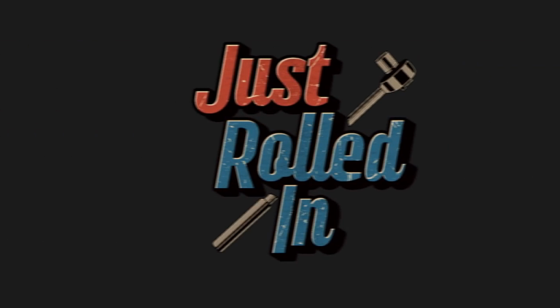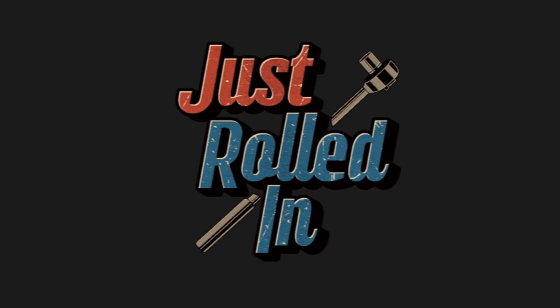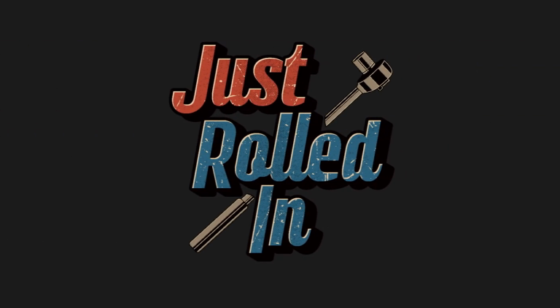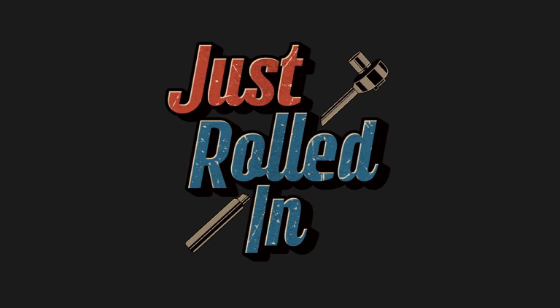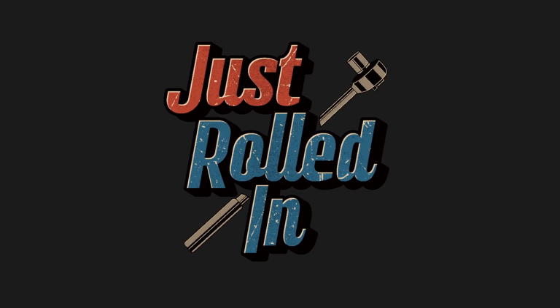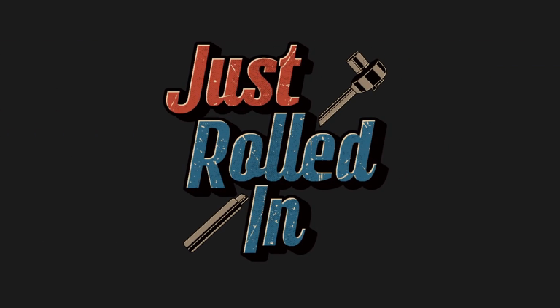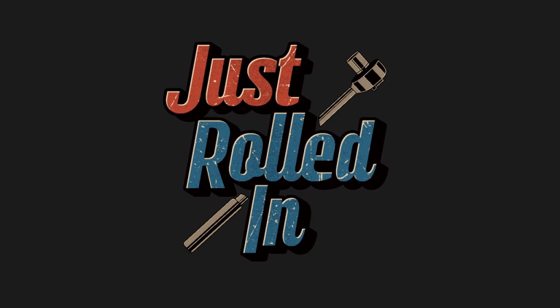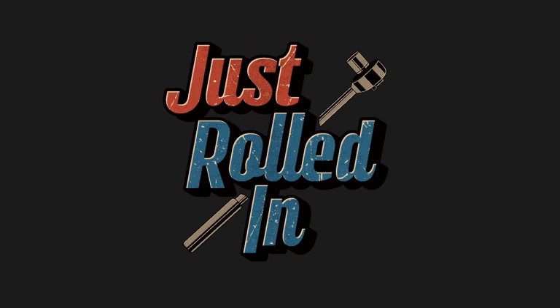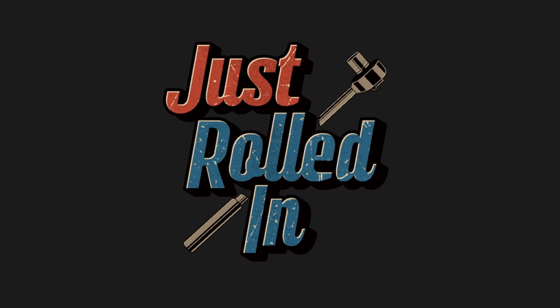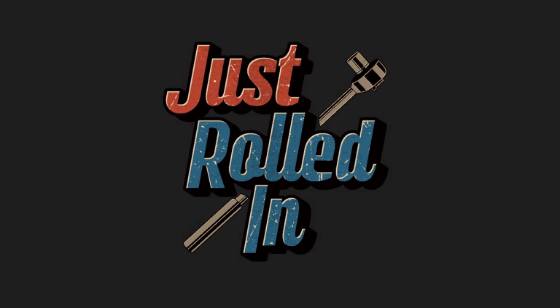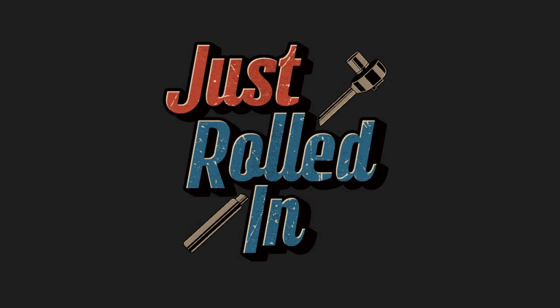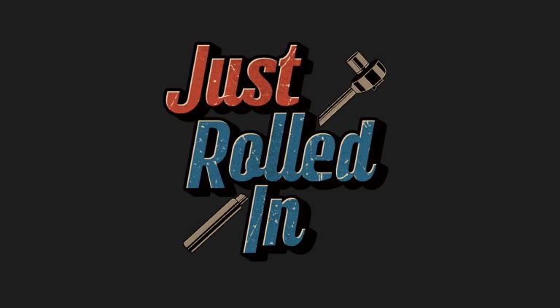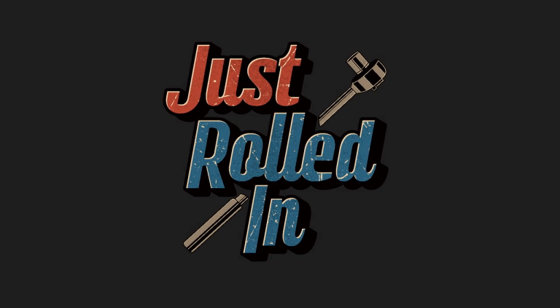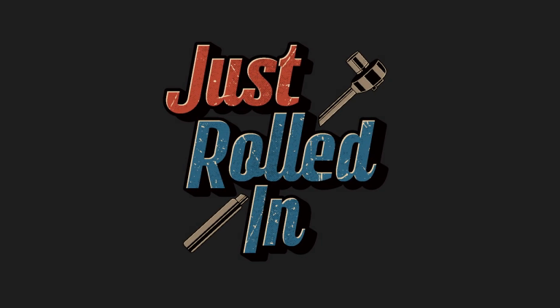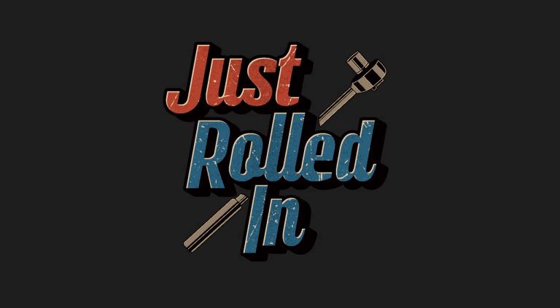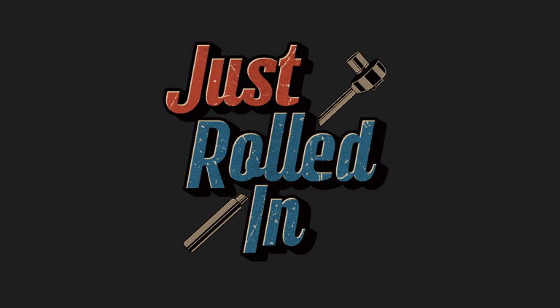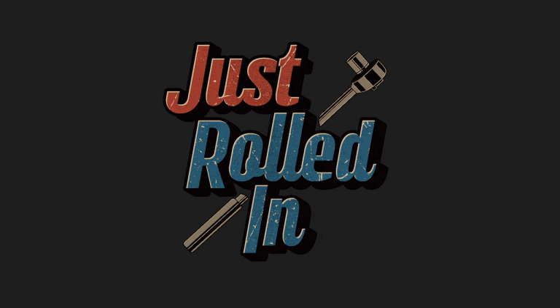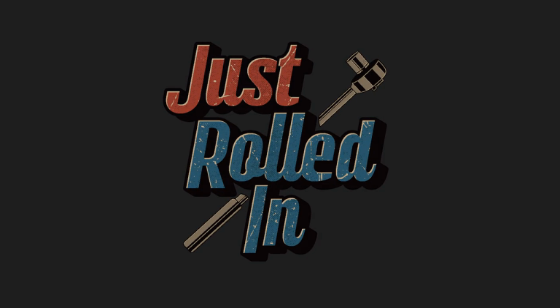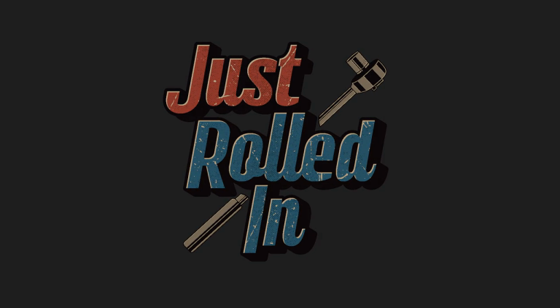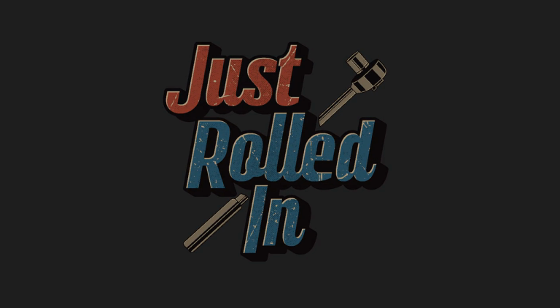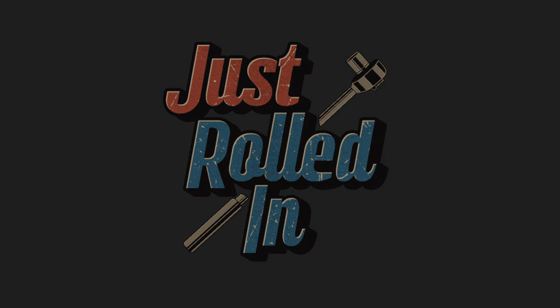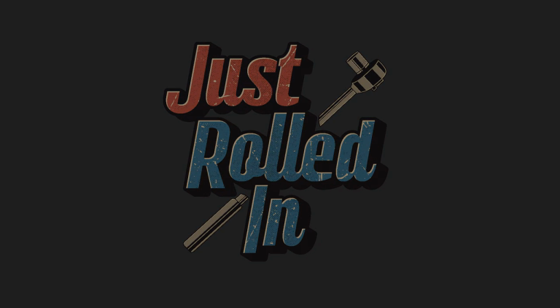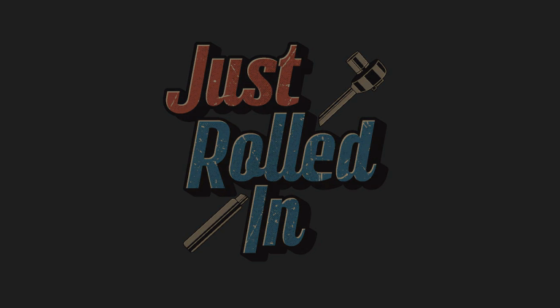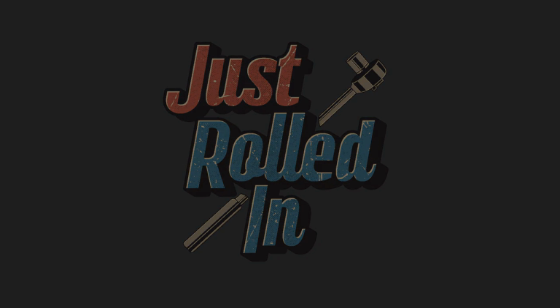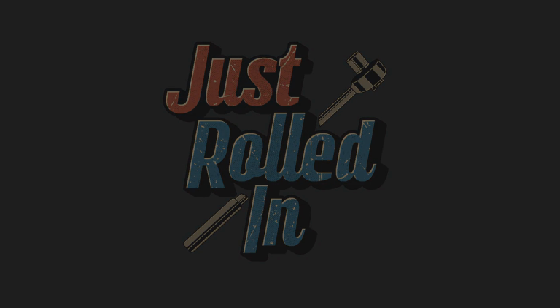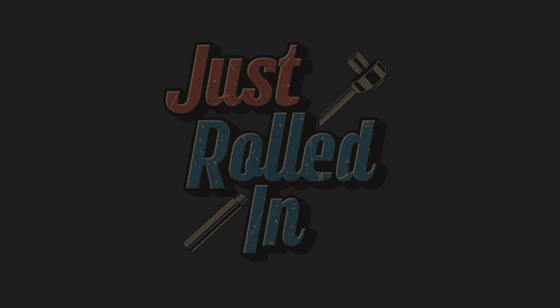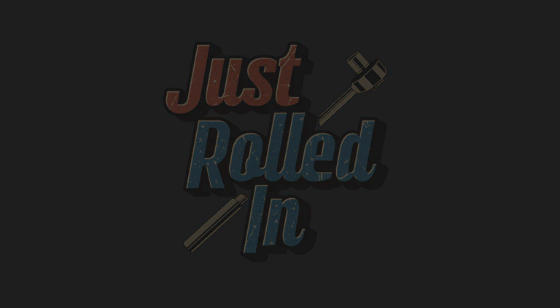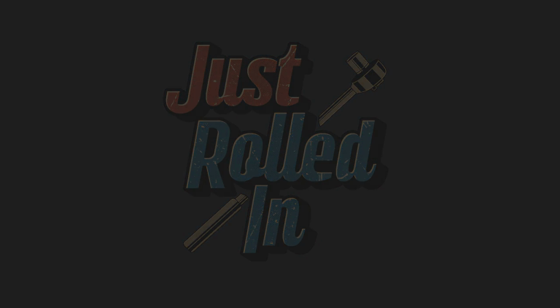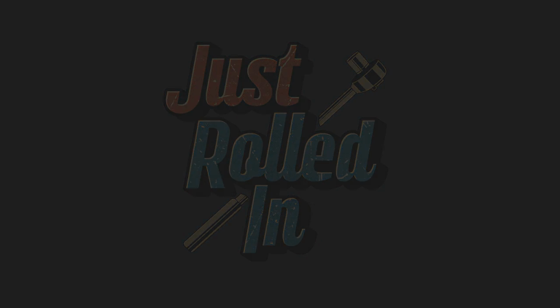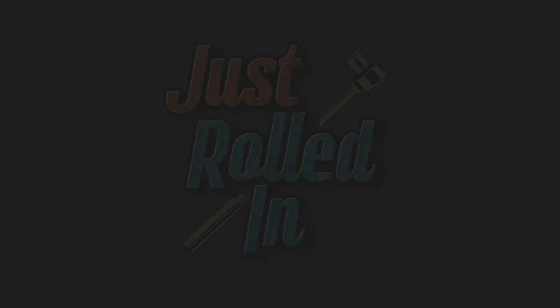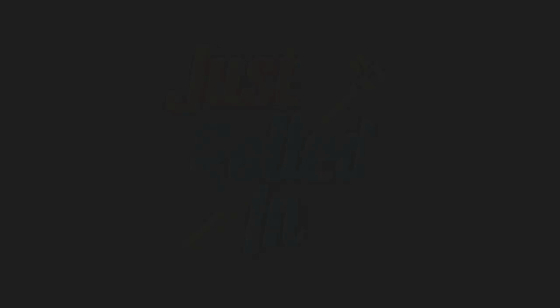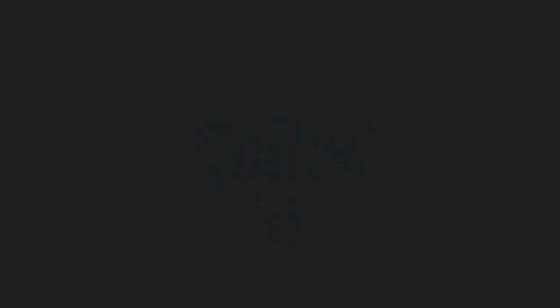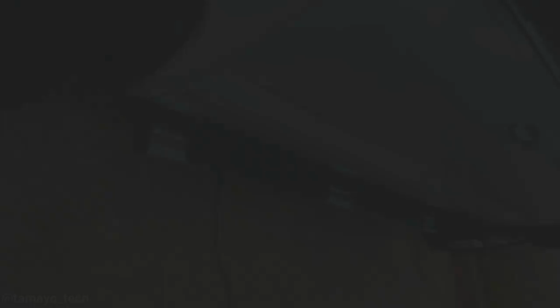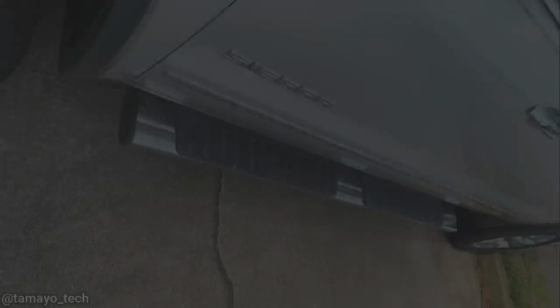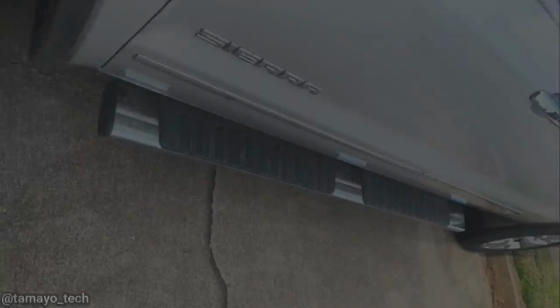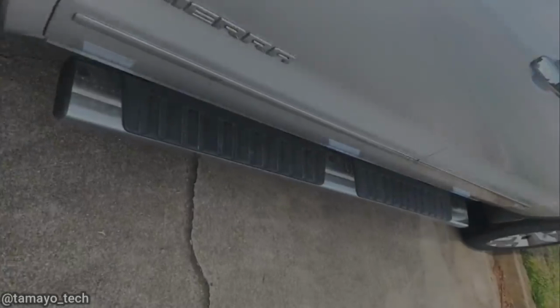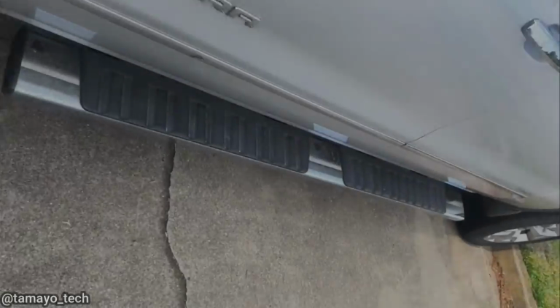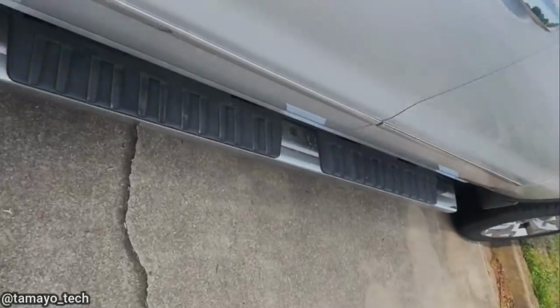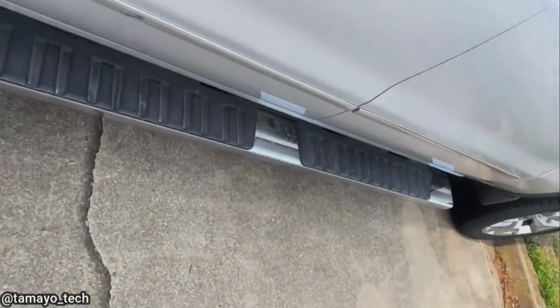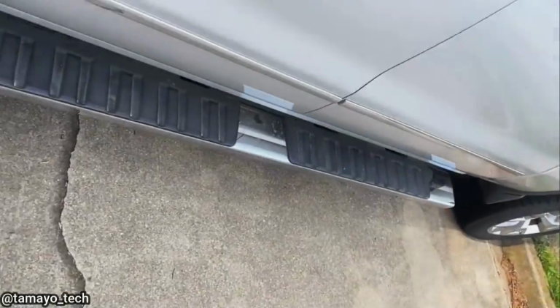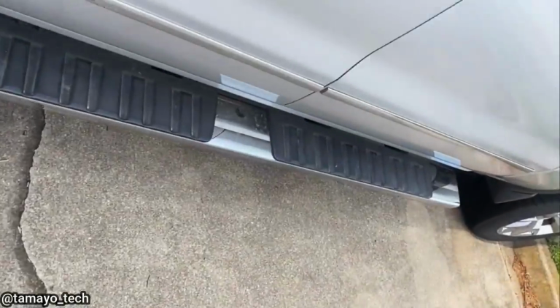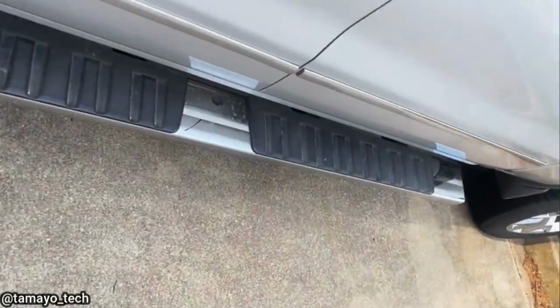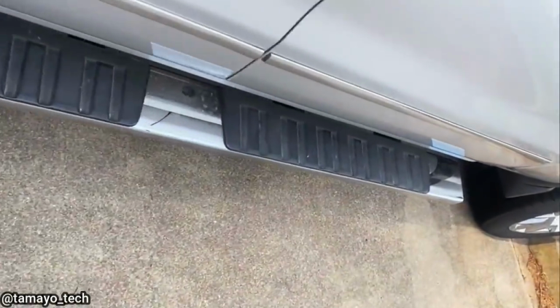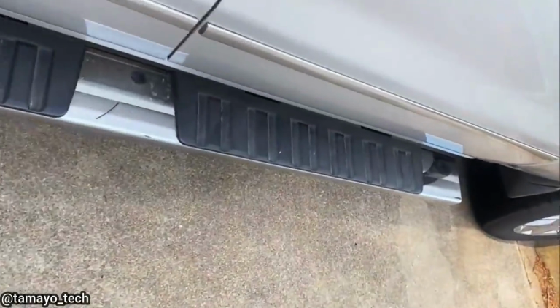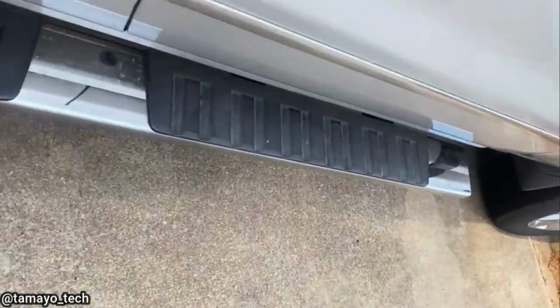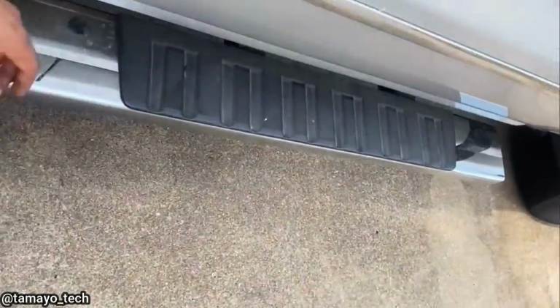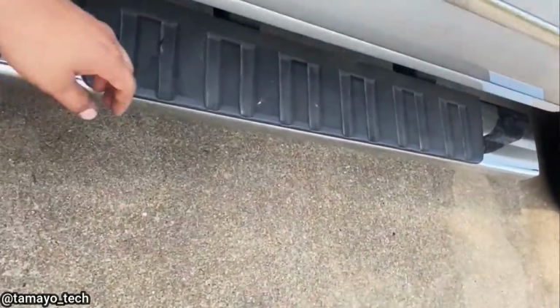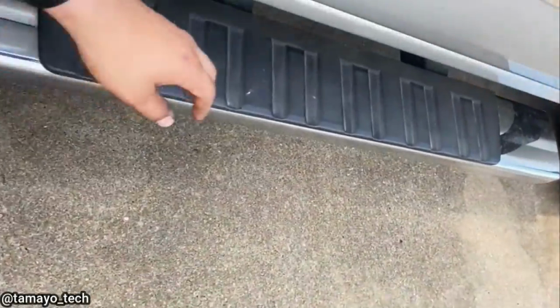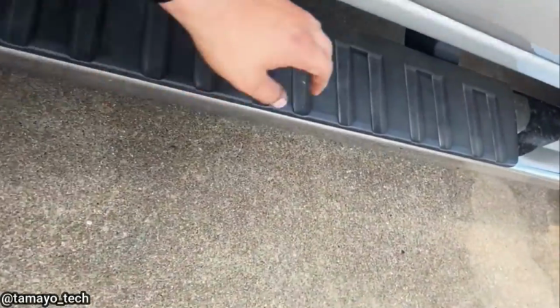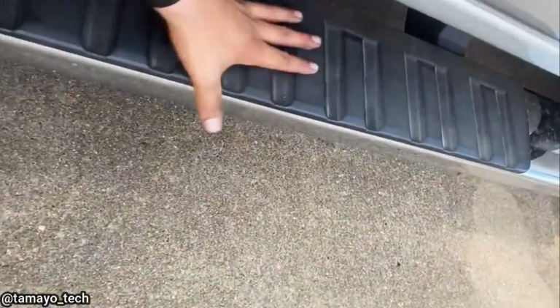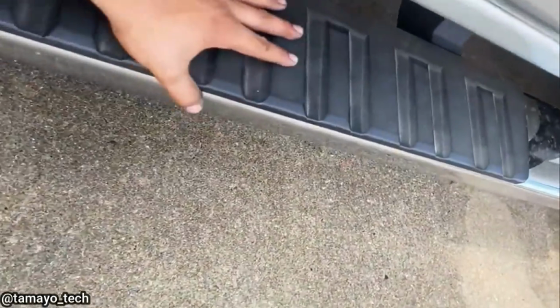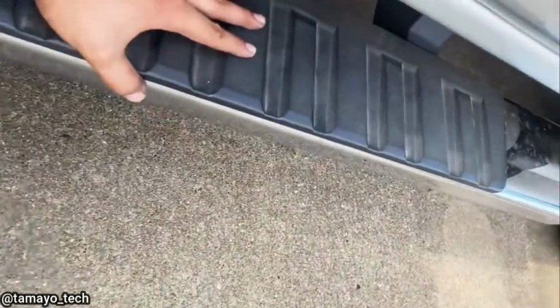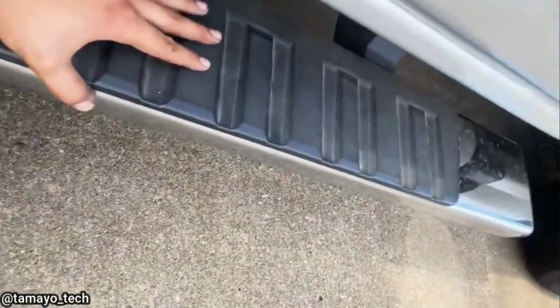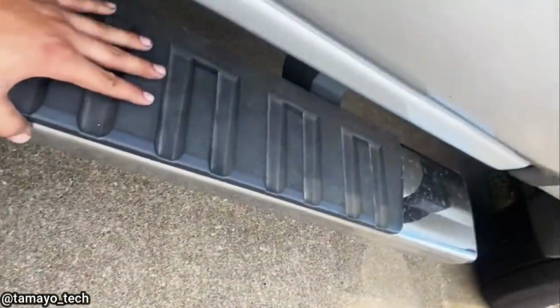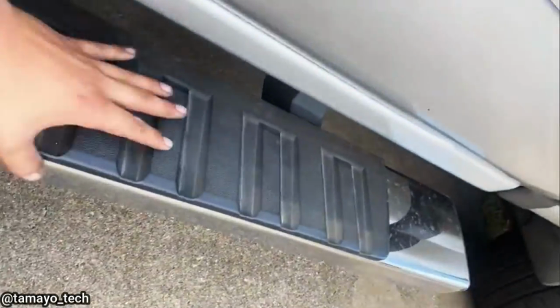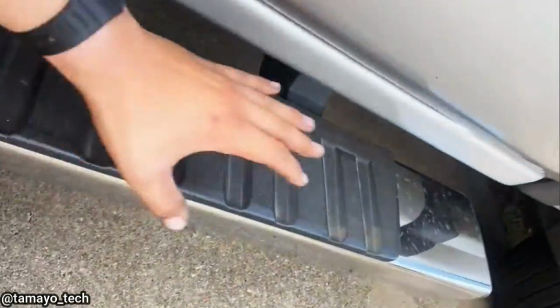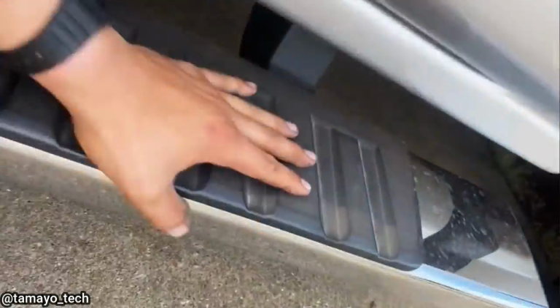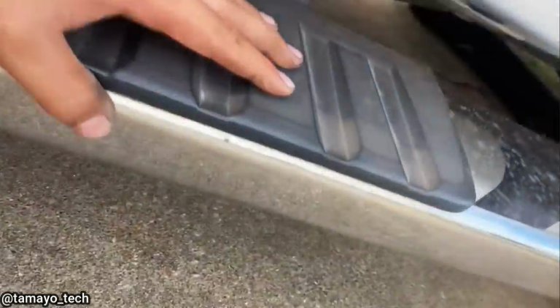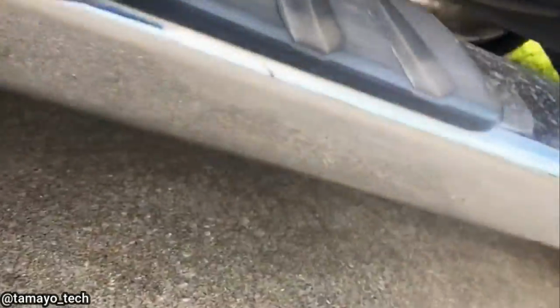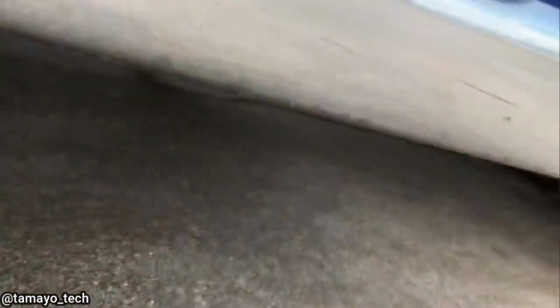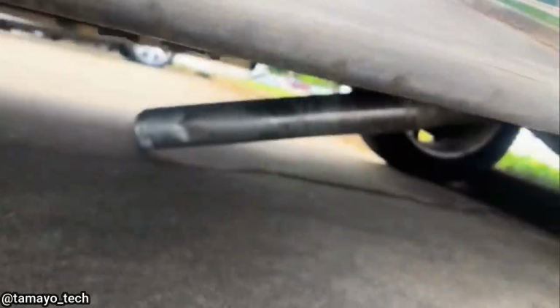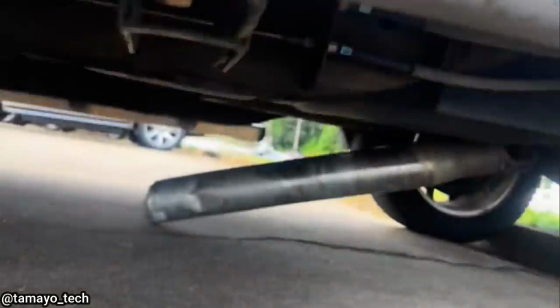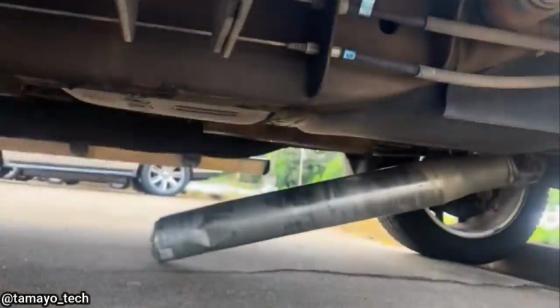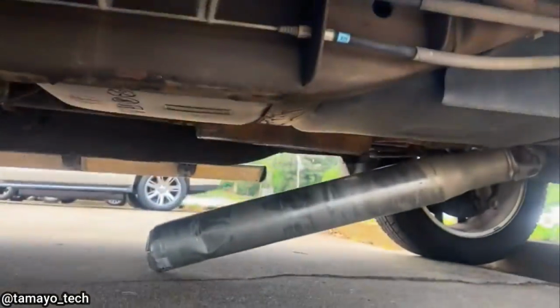Hey guys, welcome to a new episode of Just Rolled In. Customer states: truck will not move when in gear.